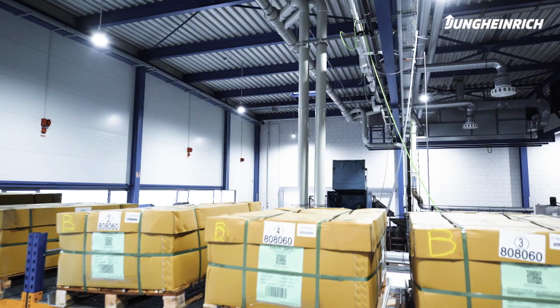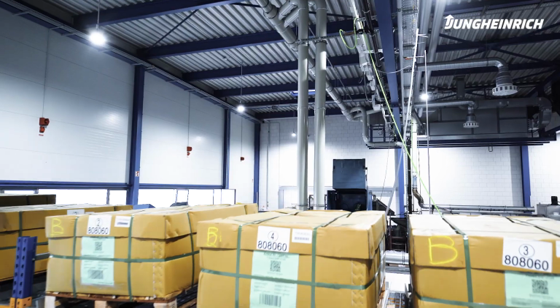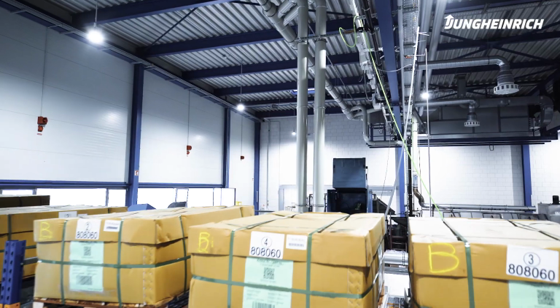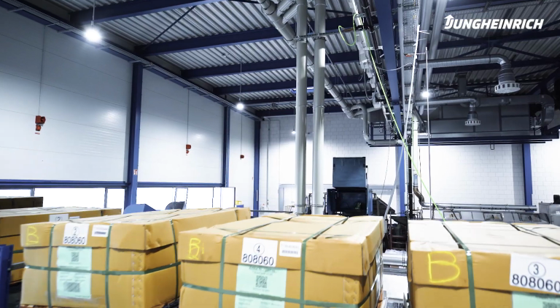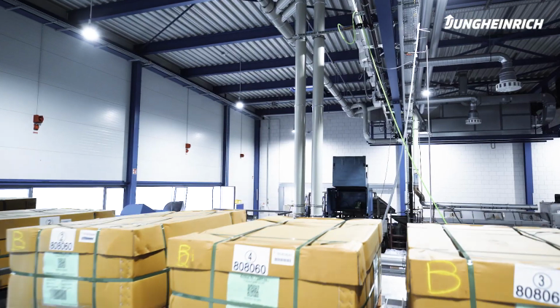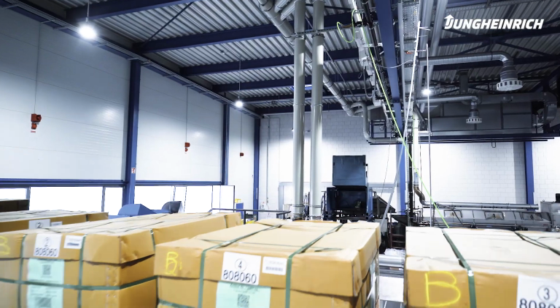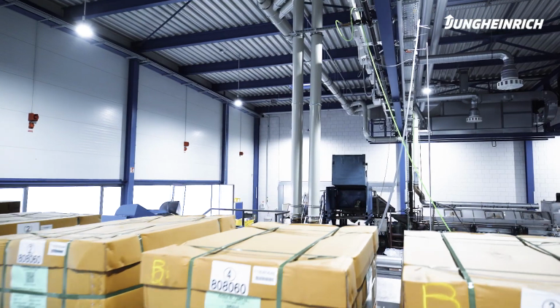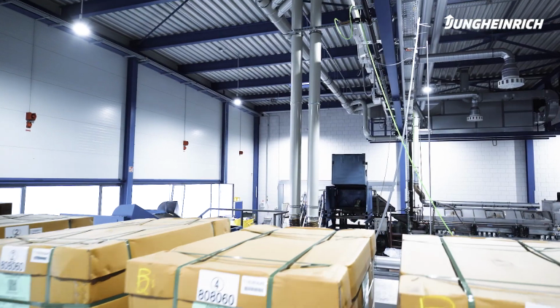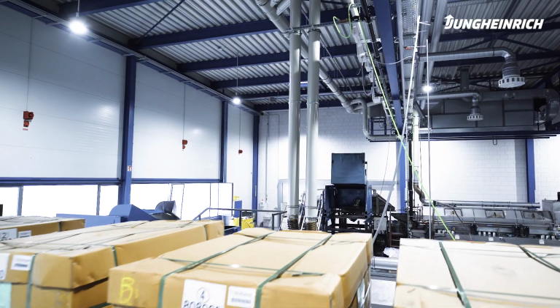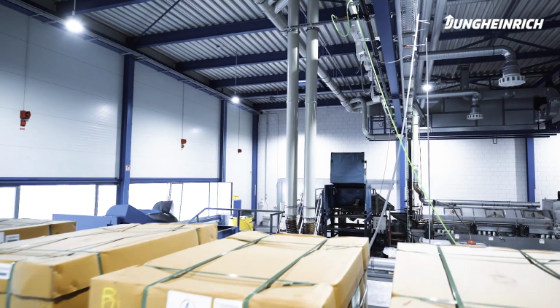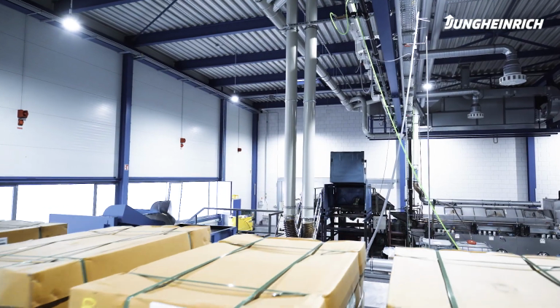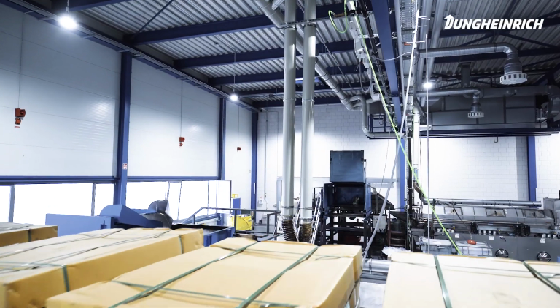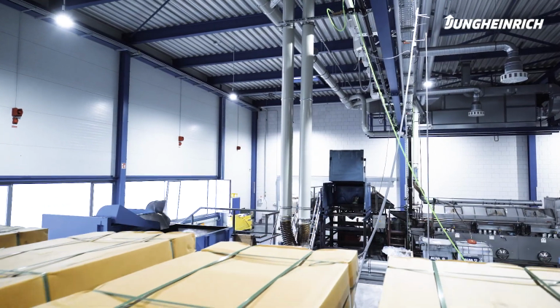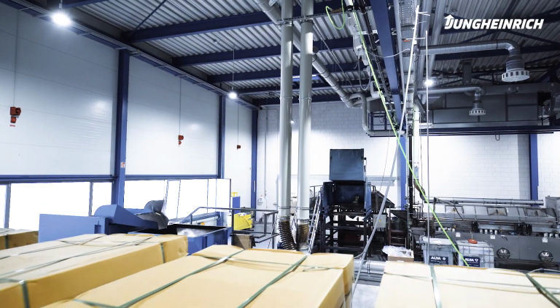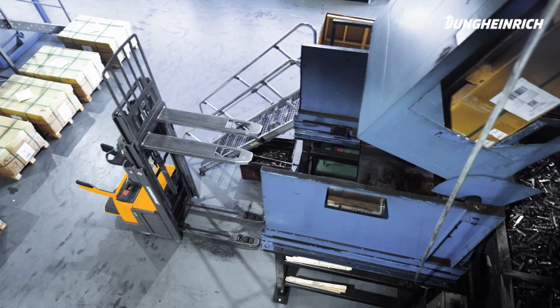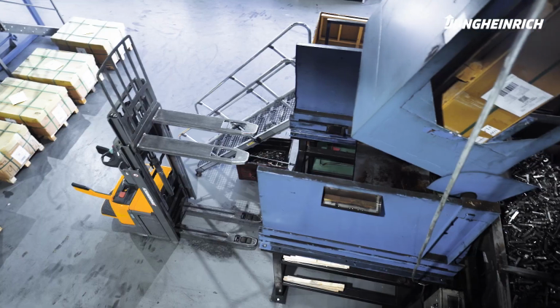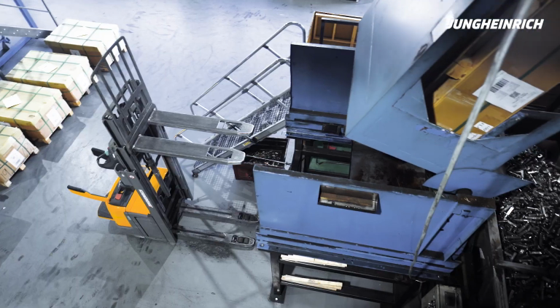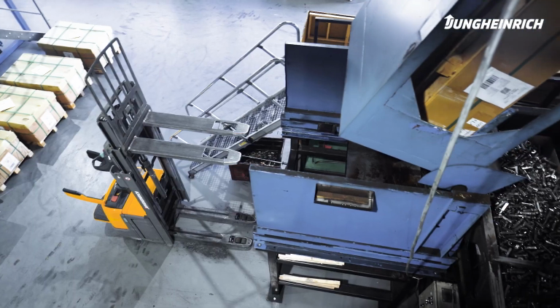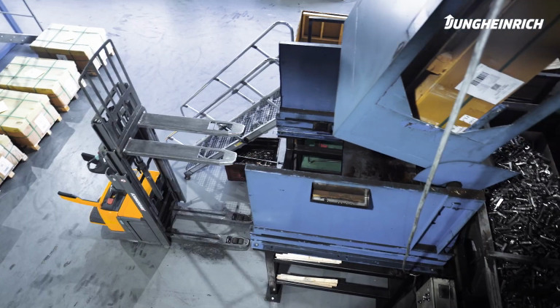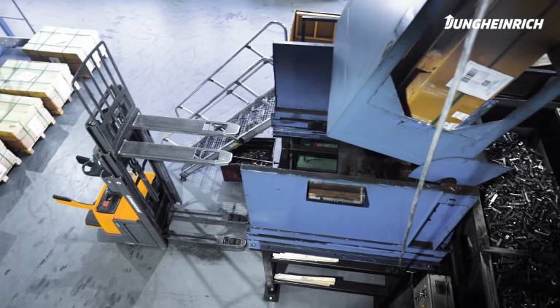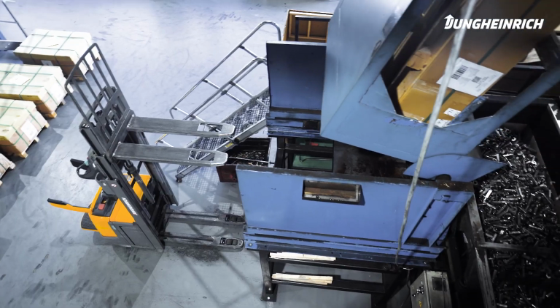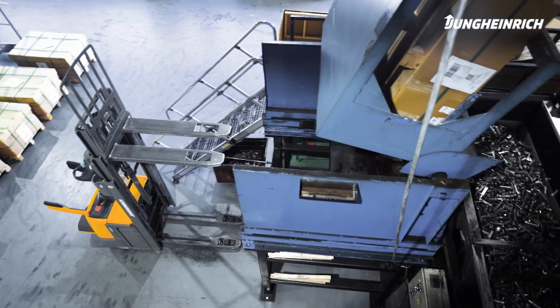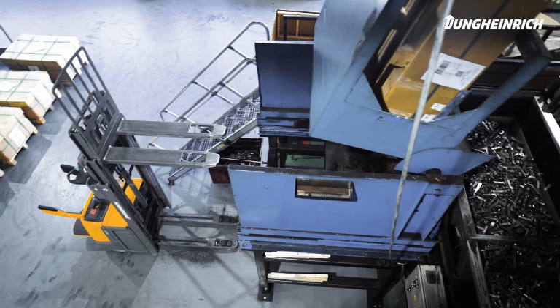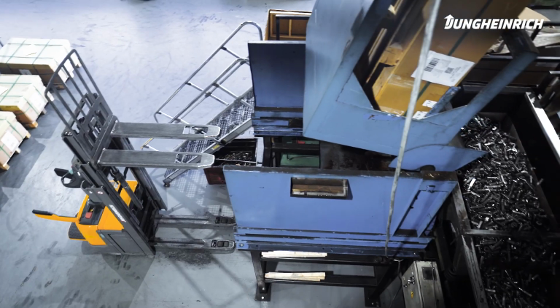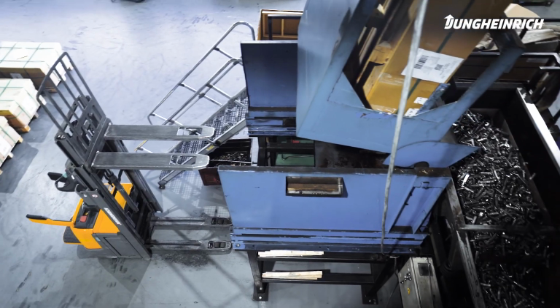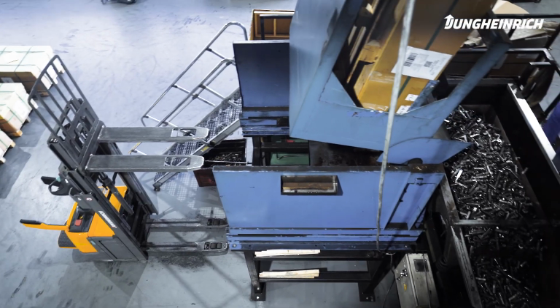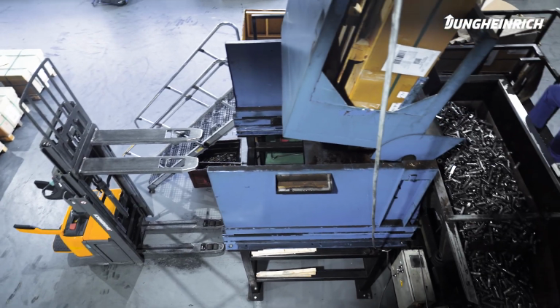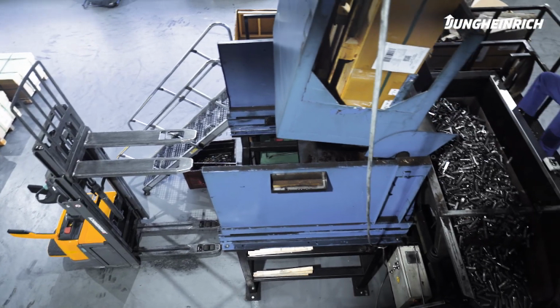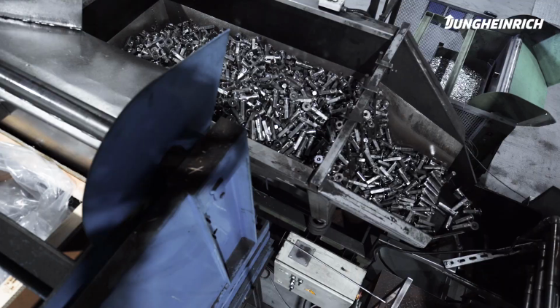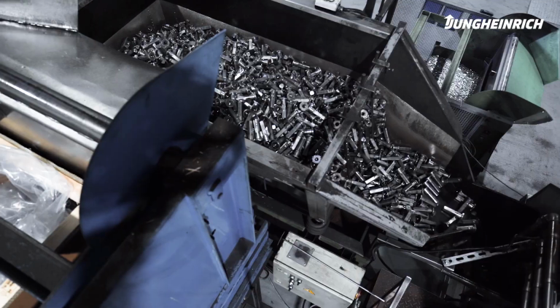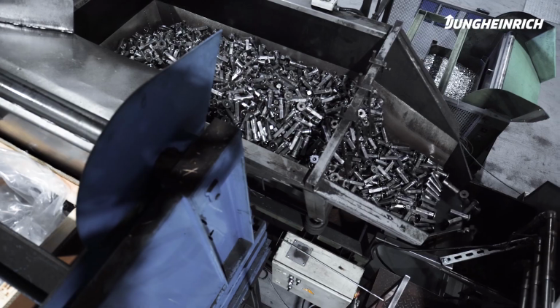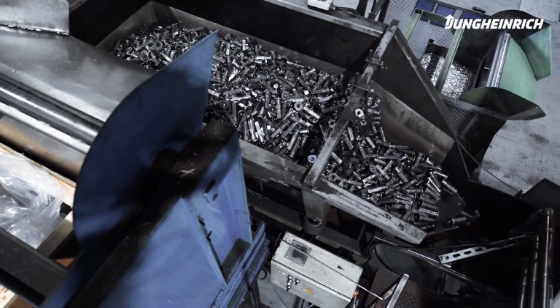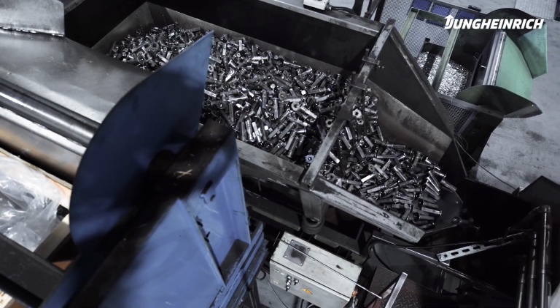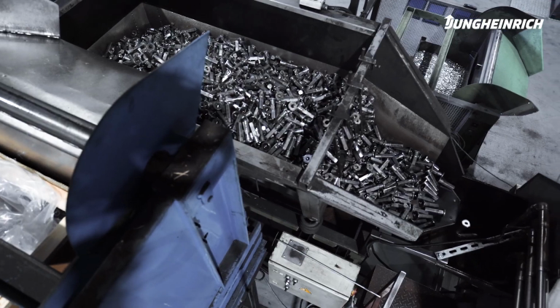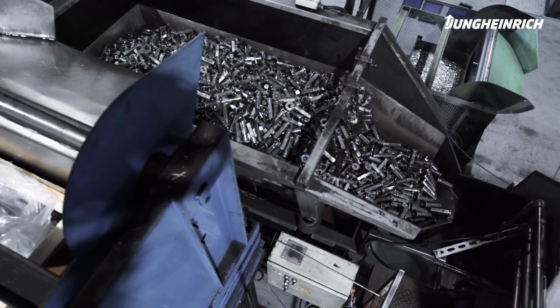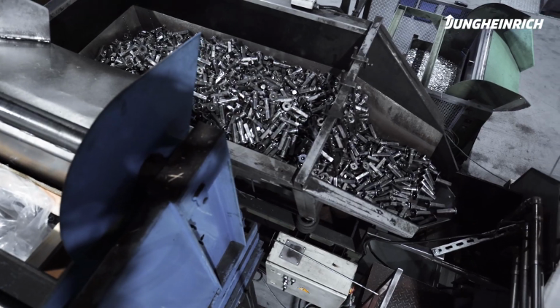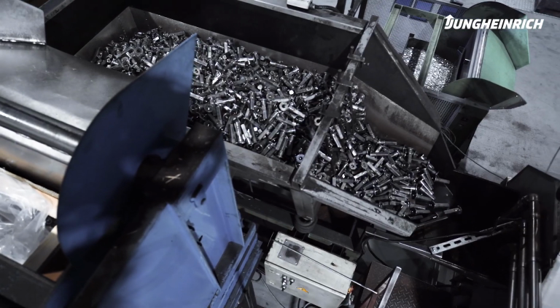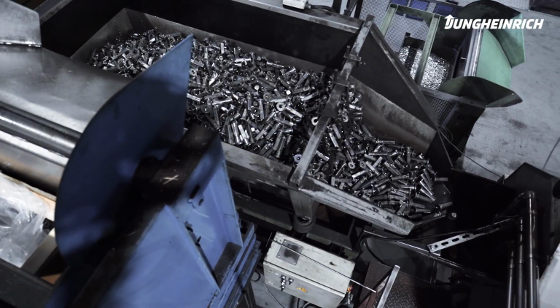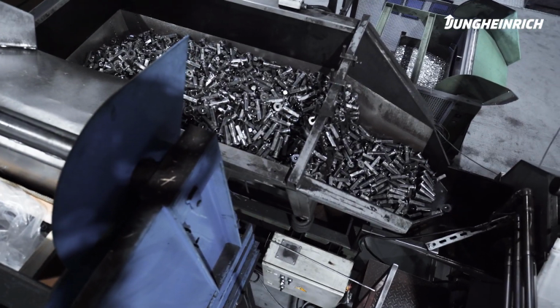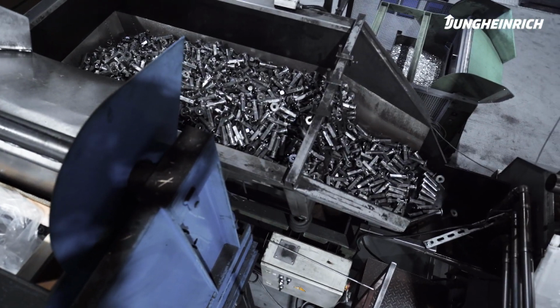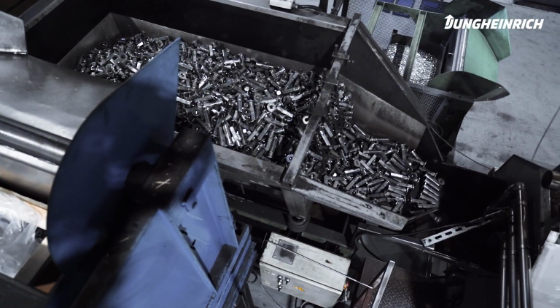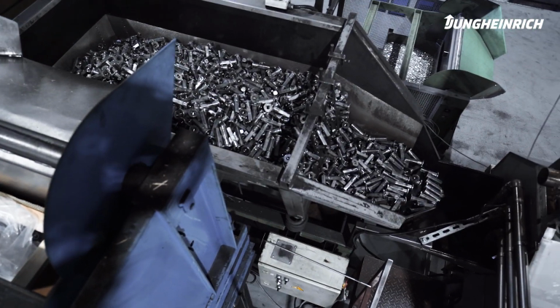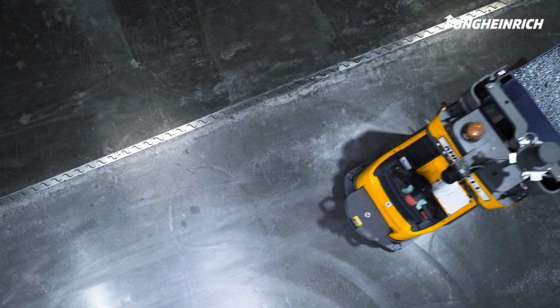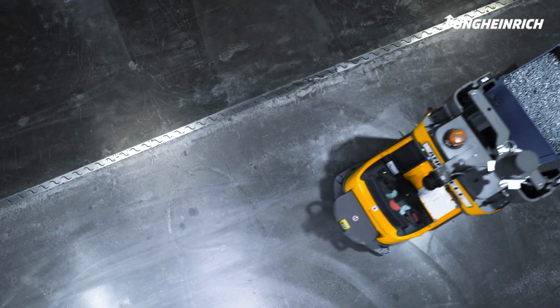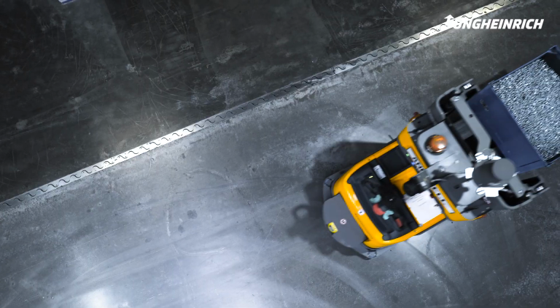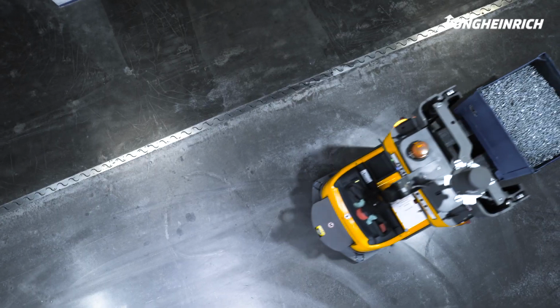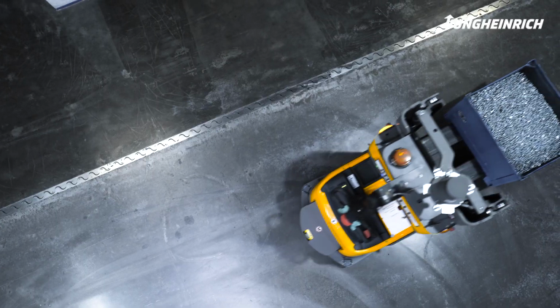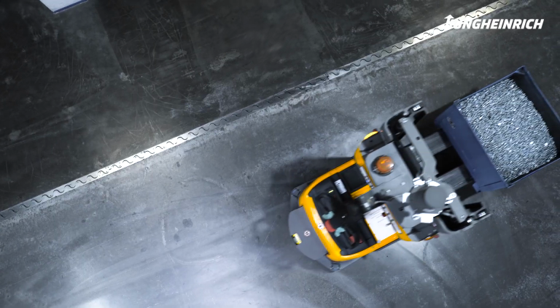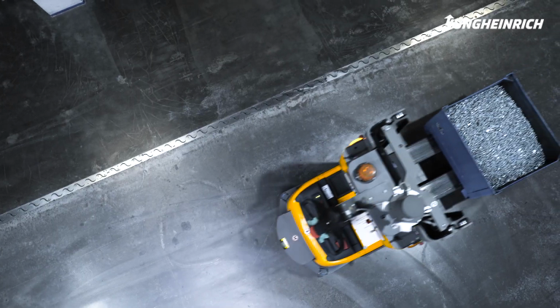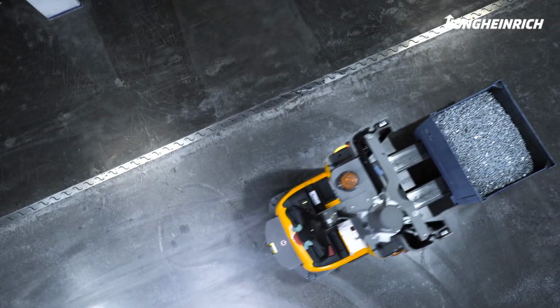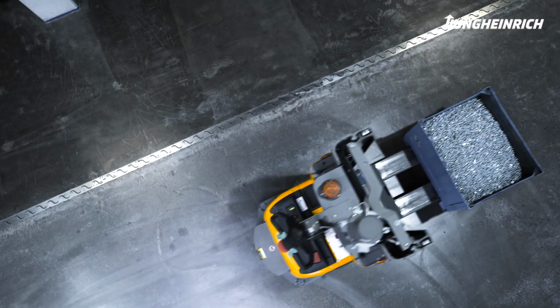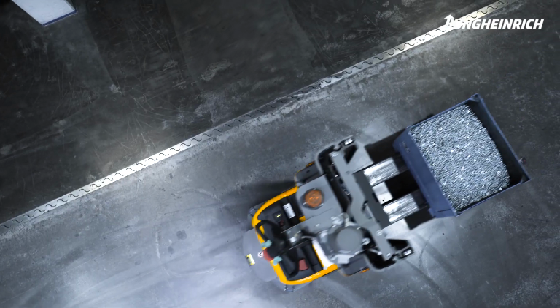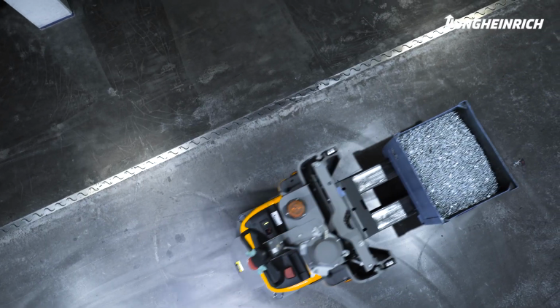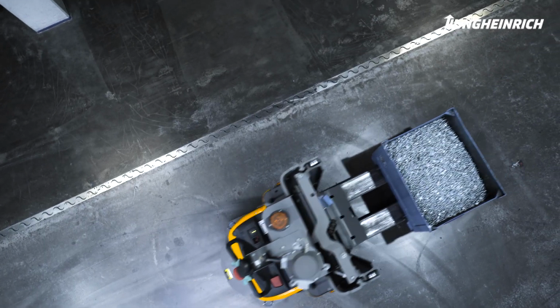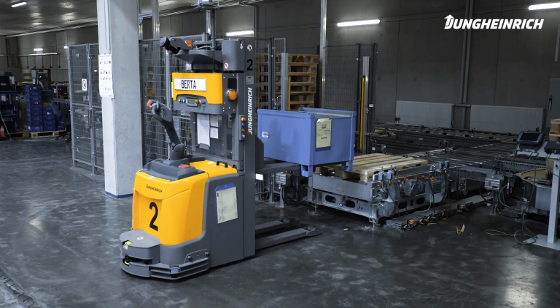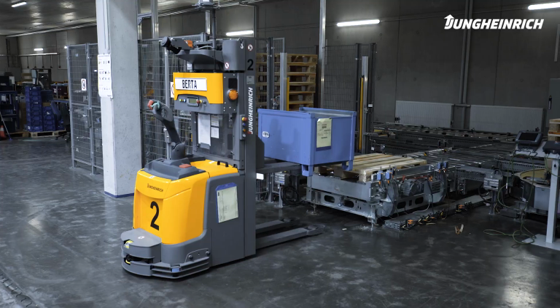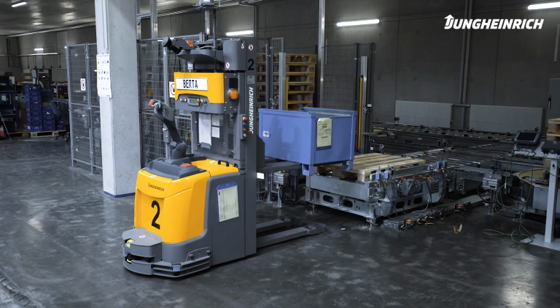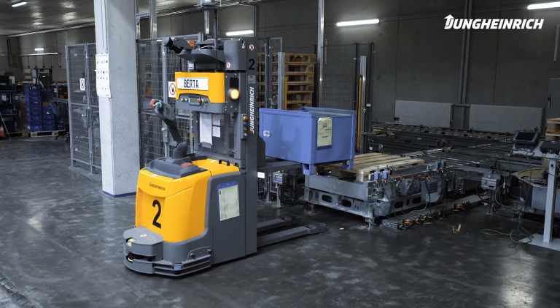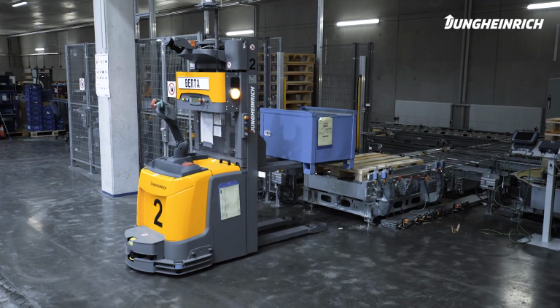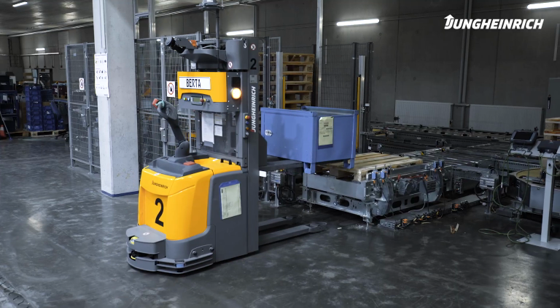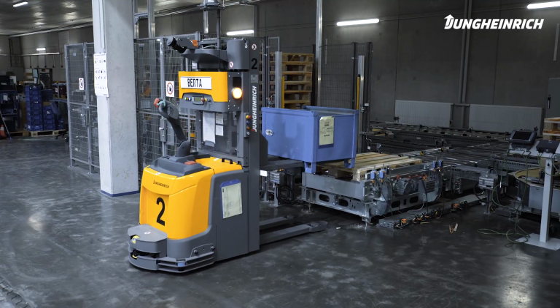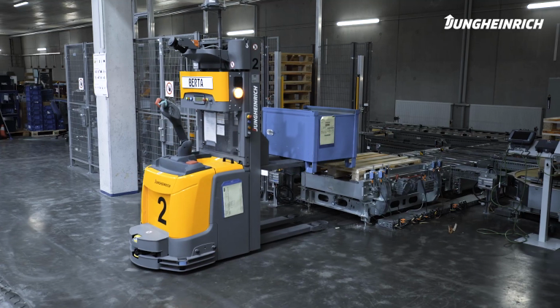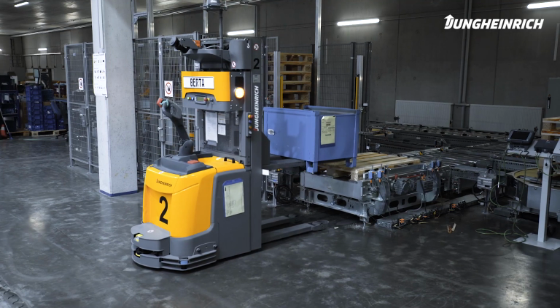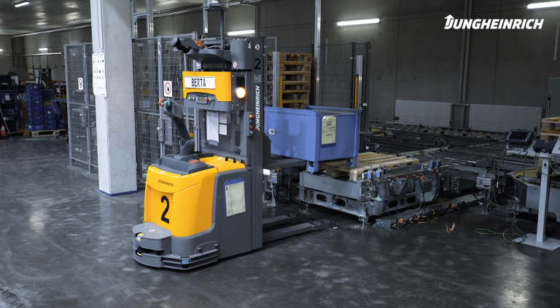First, the raw materials are washed. At the transfer points, the boxes are placed on carrier pallets before being stored automatically.